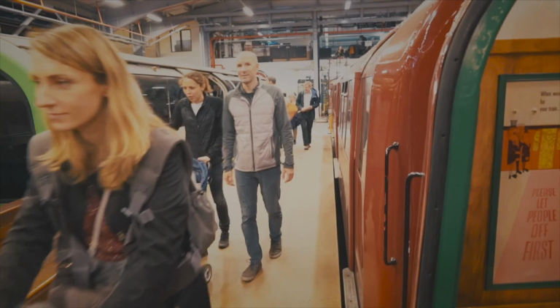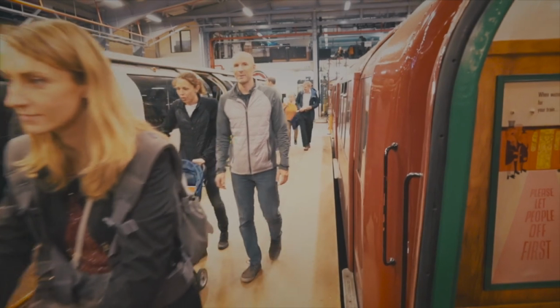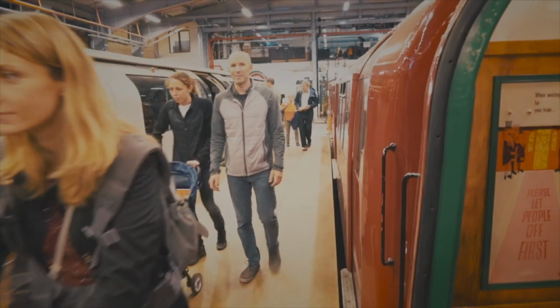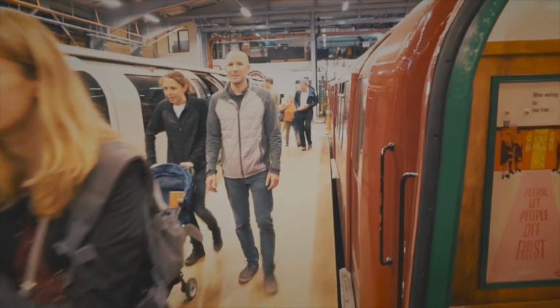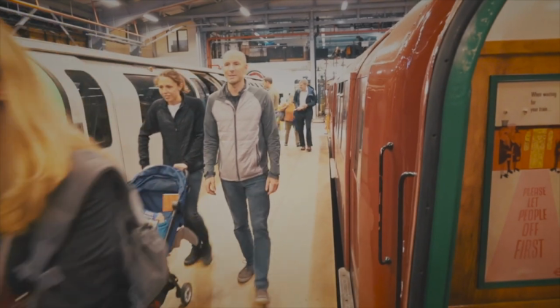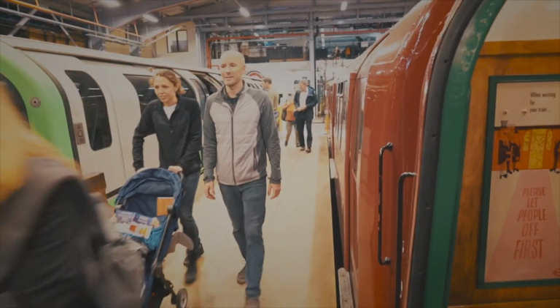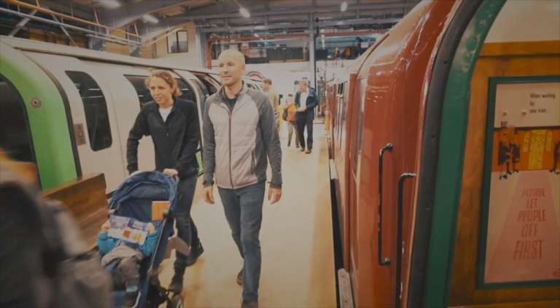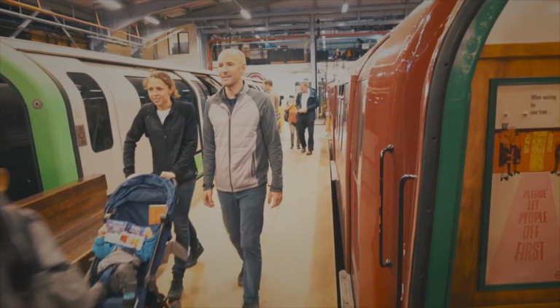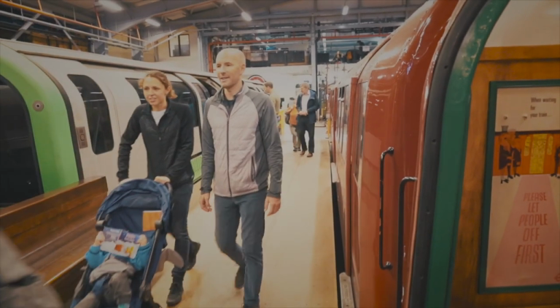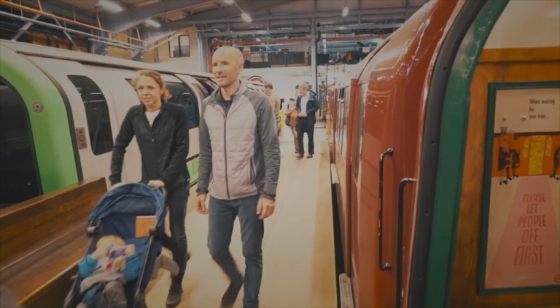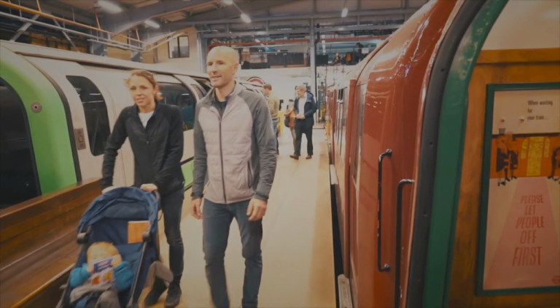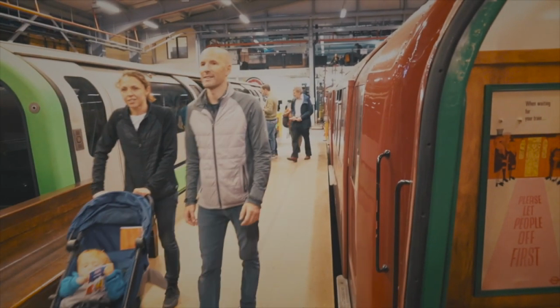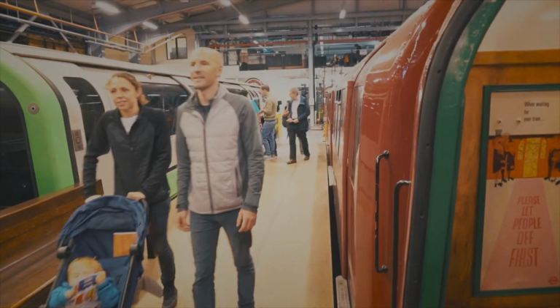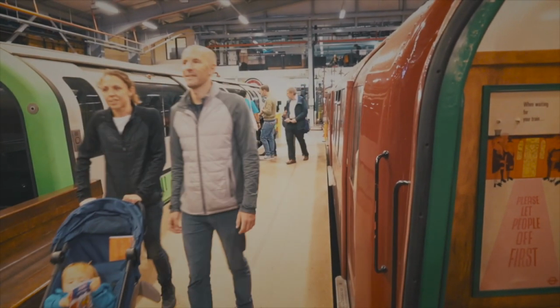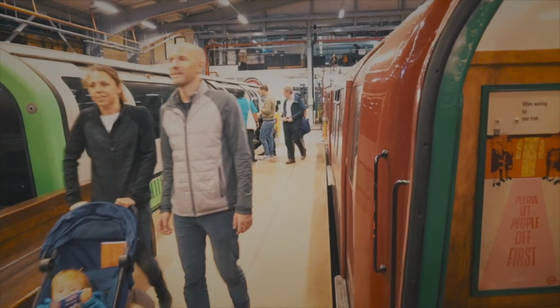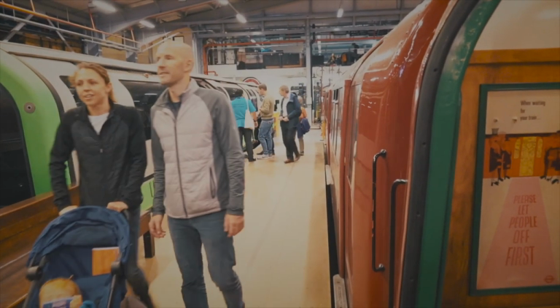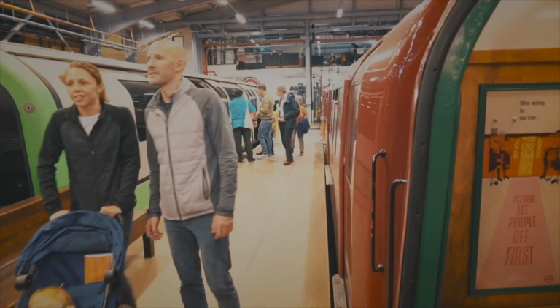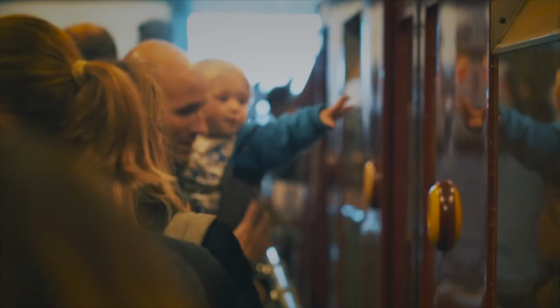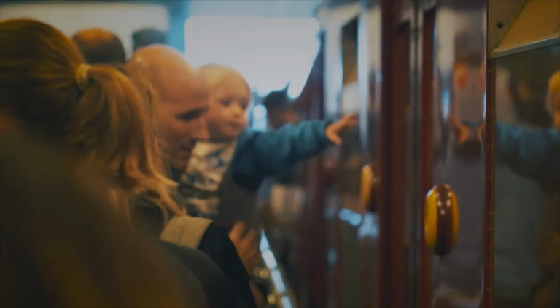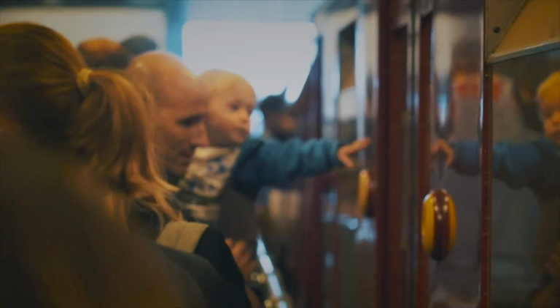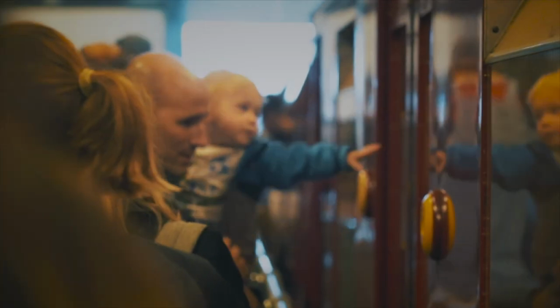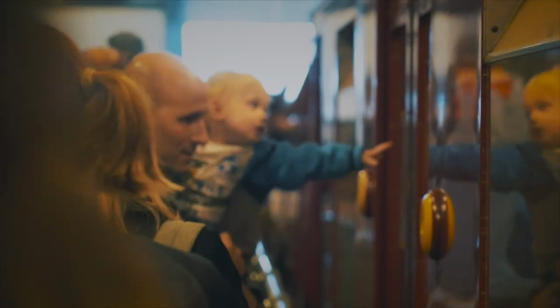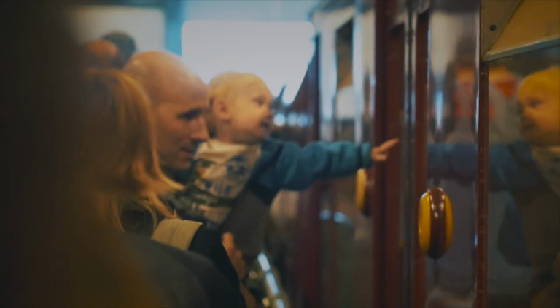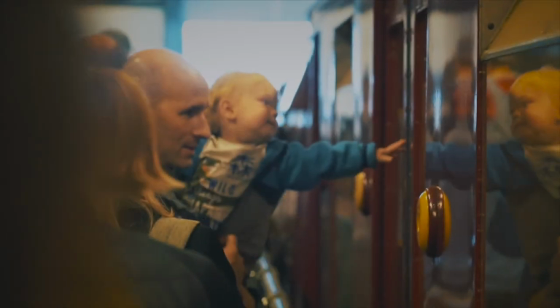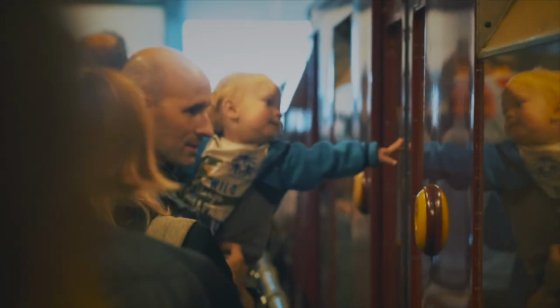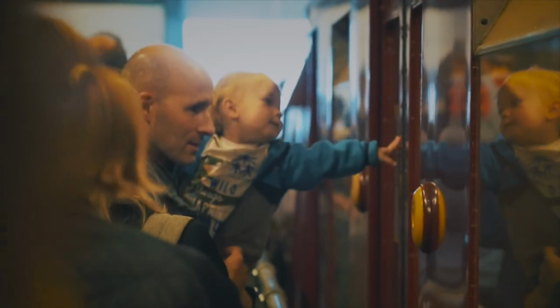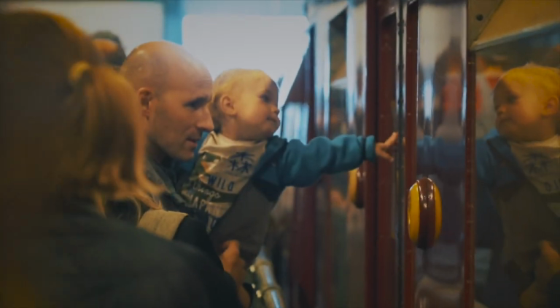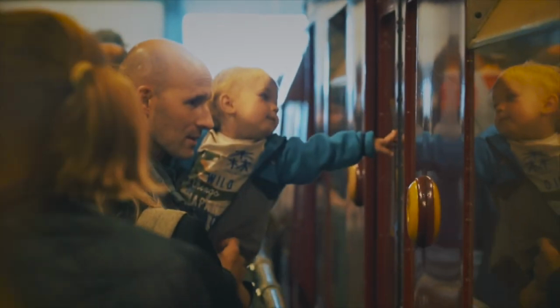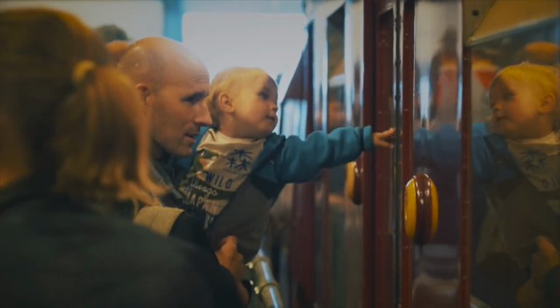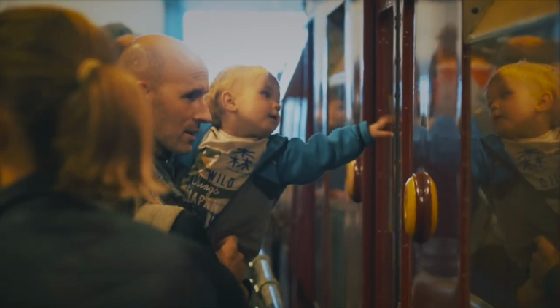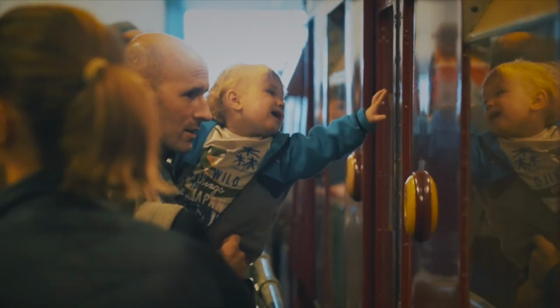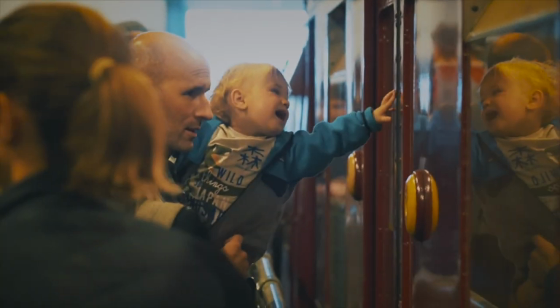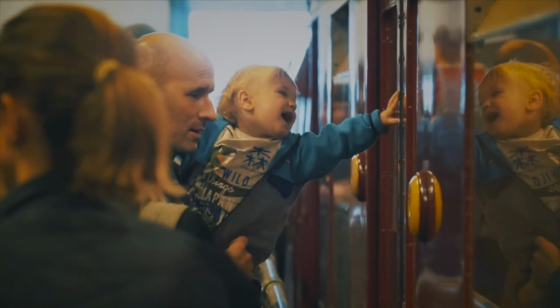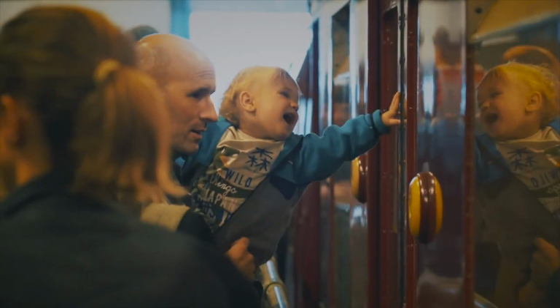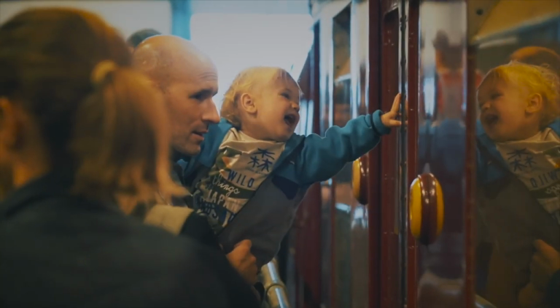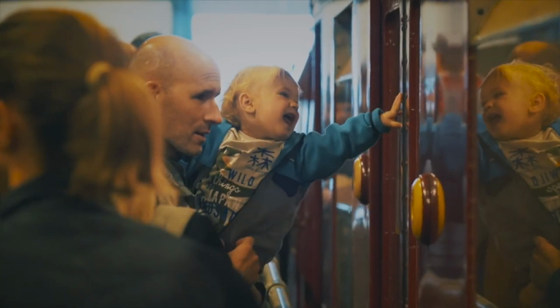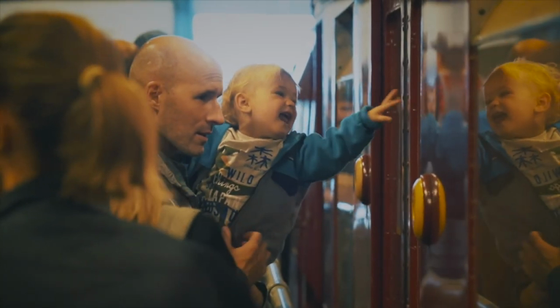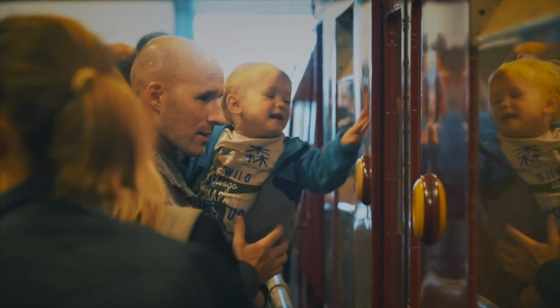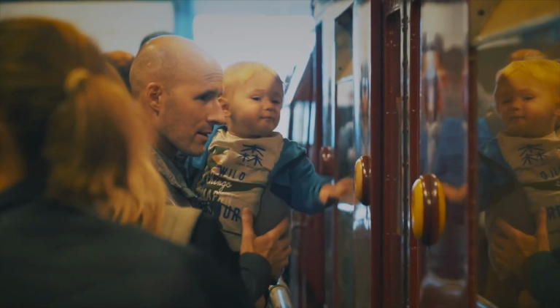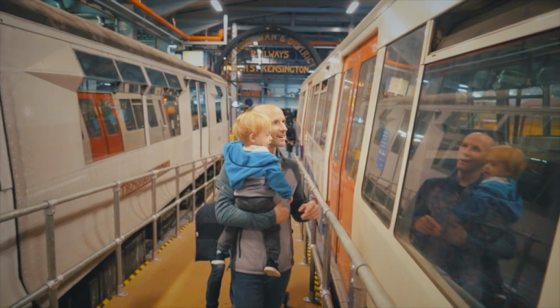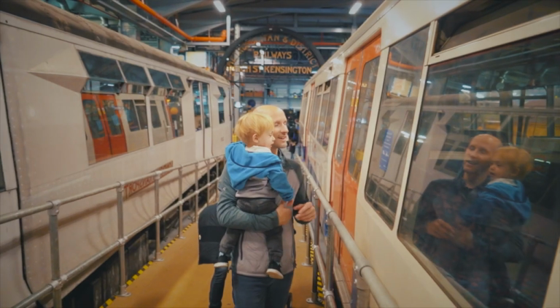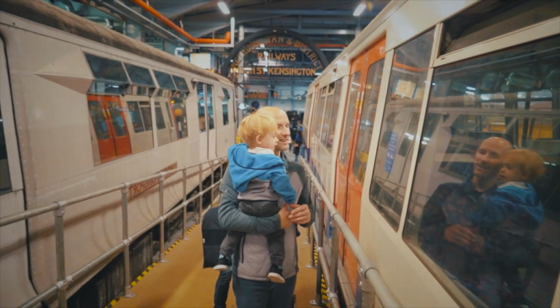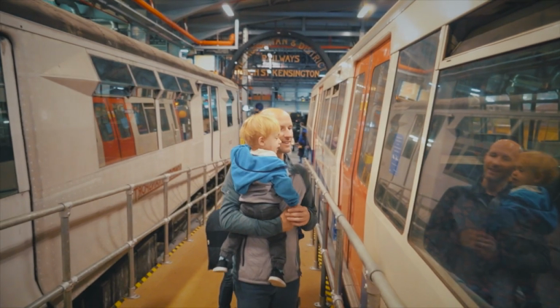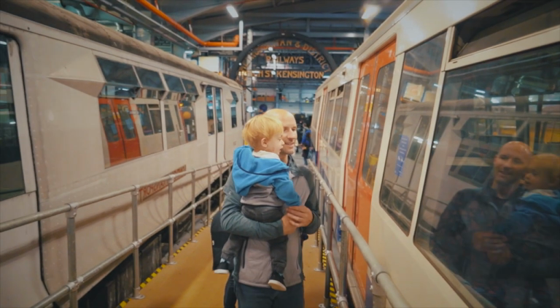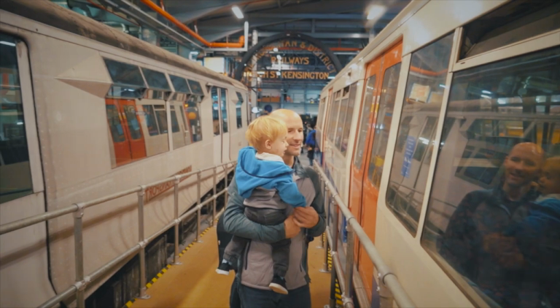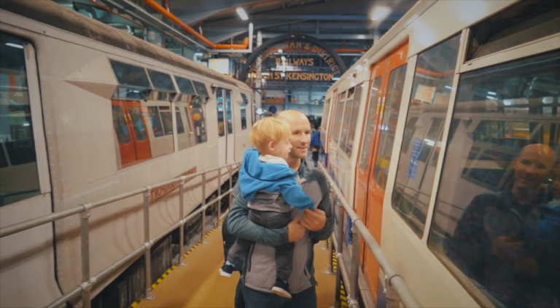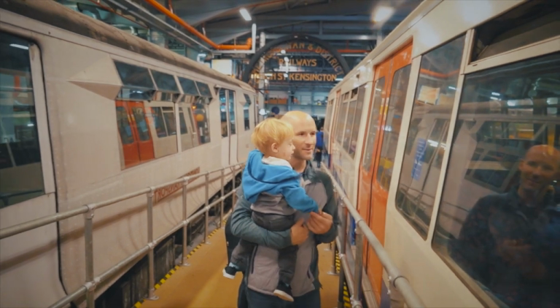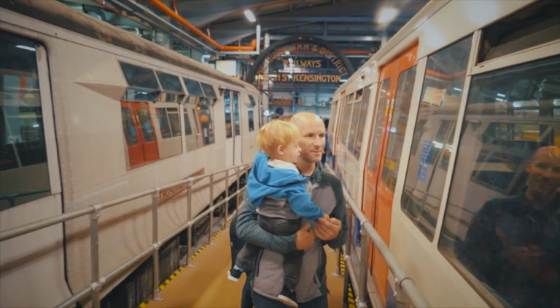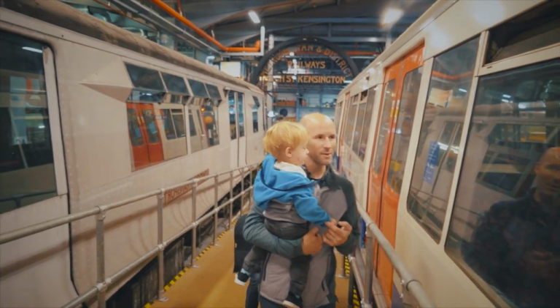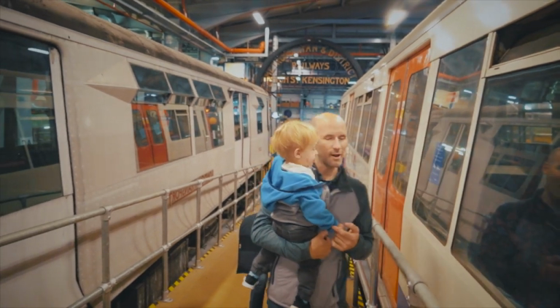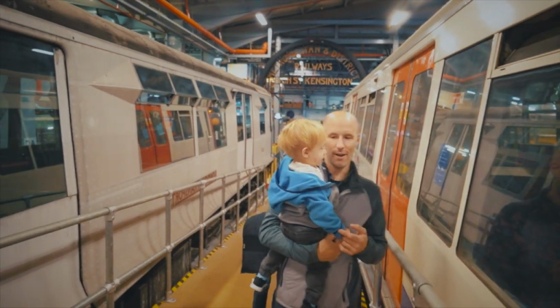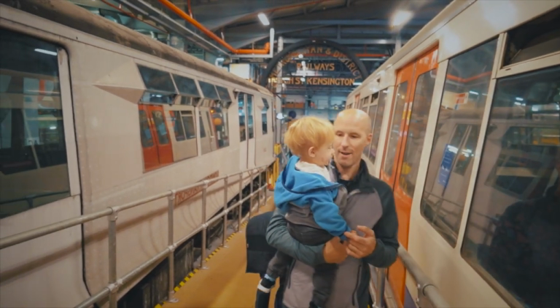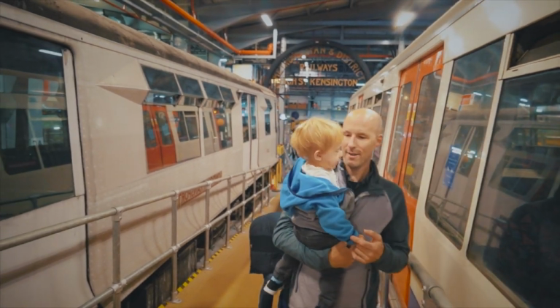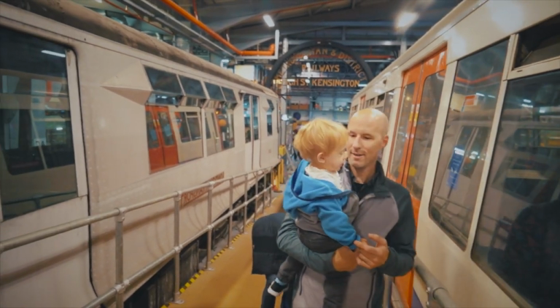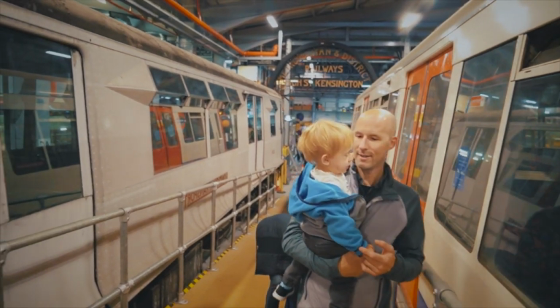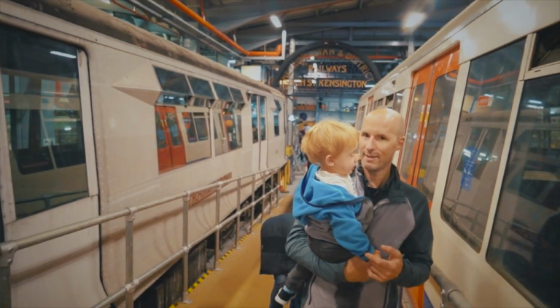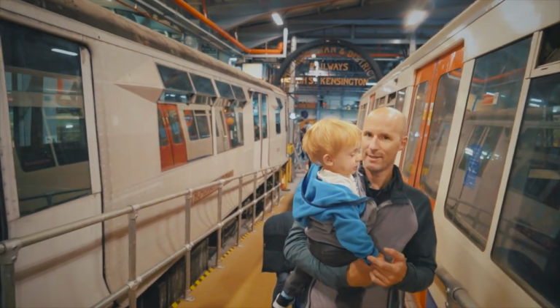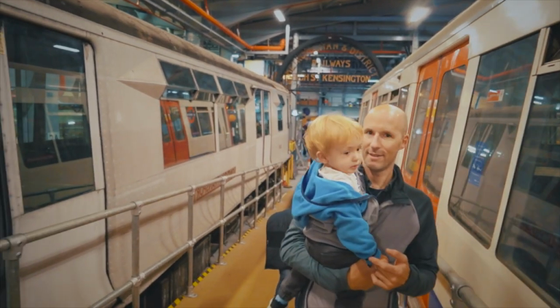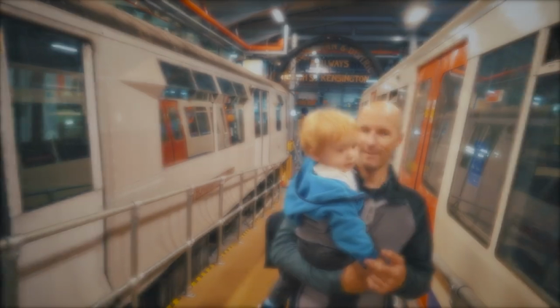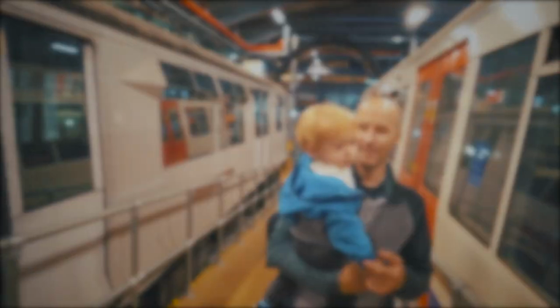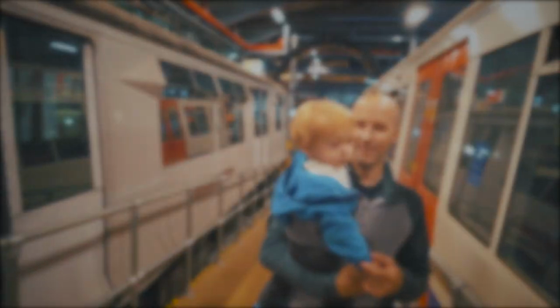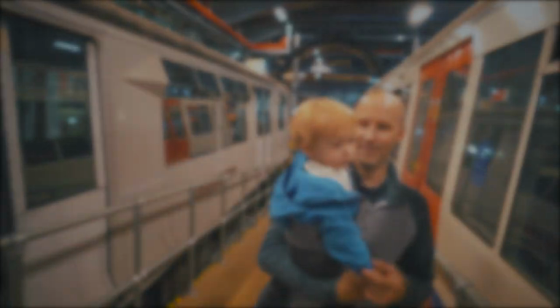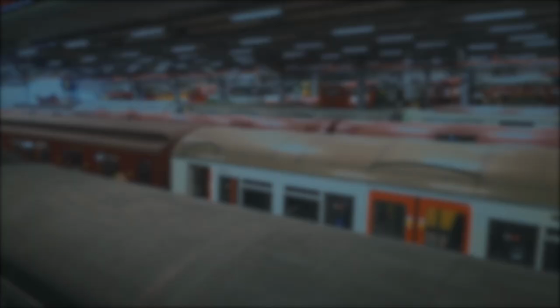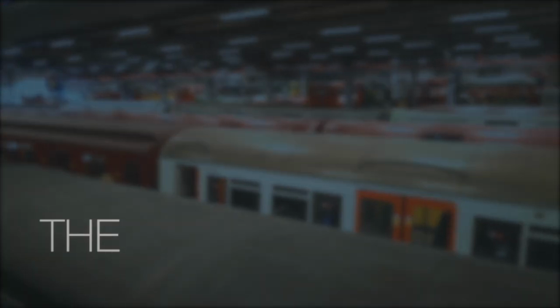Today we're in good company. We have Eddie, Claudia and their little son Carlo, who decided to join us to visit the London Transport Depot.